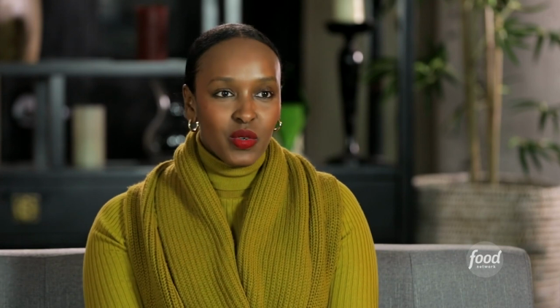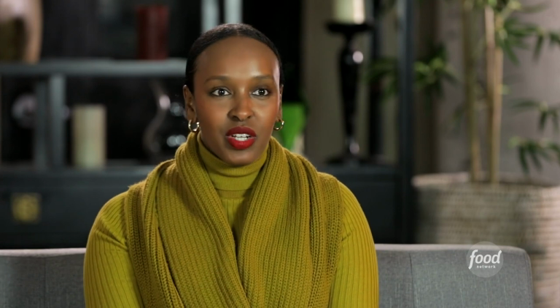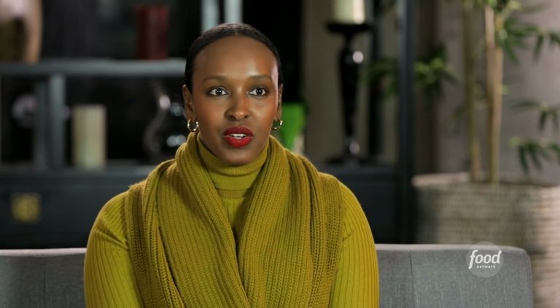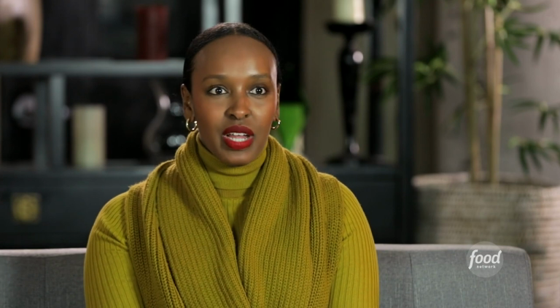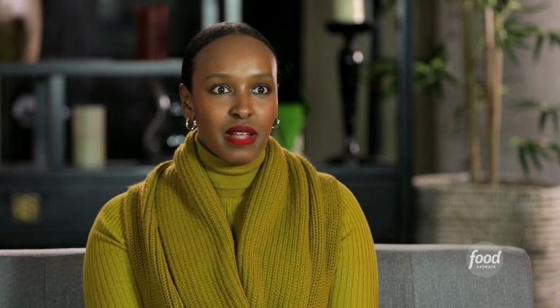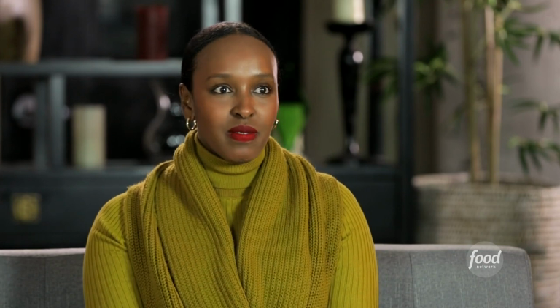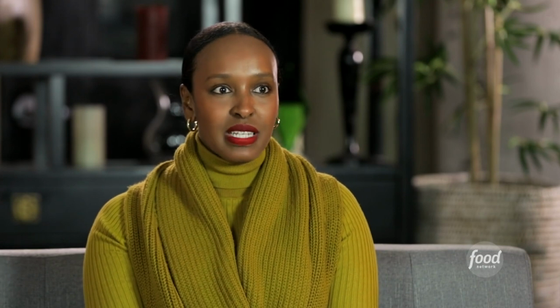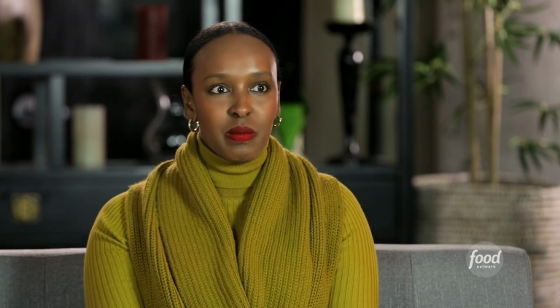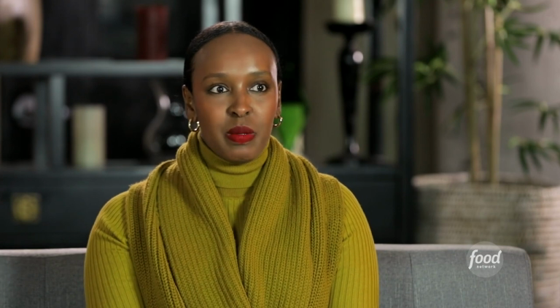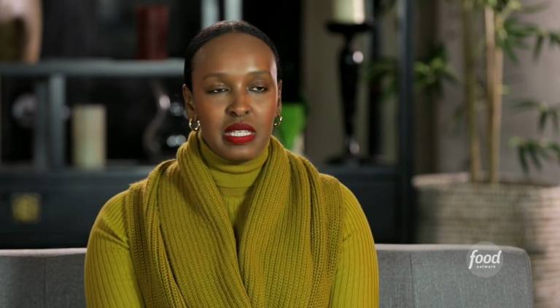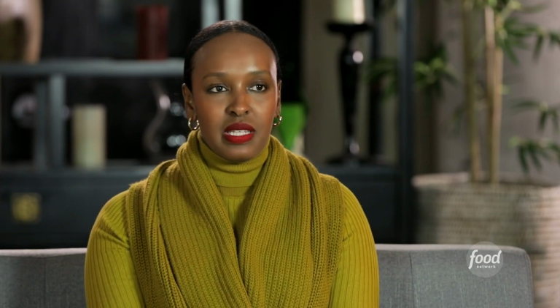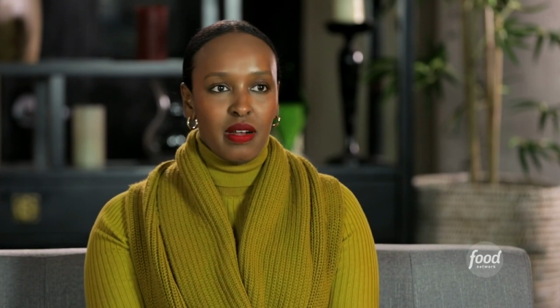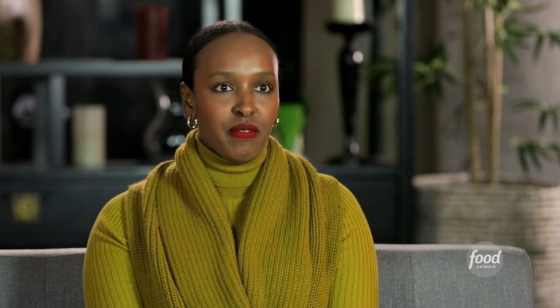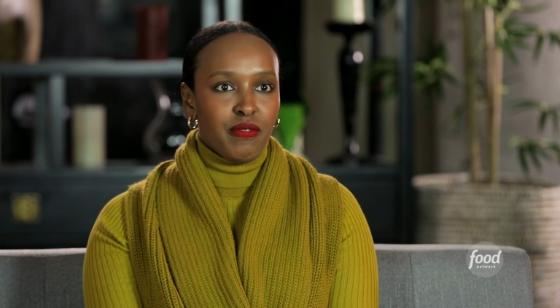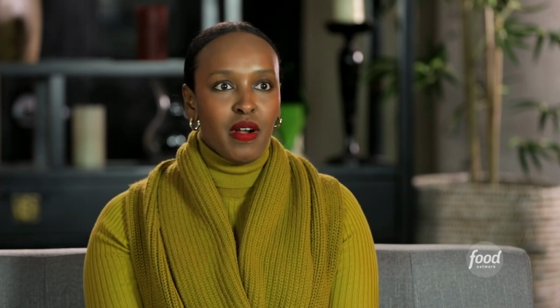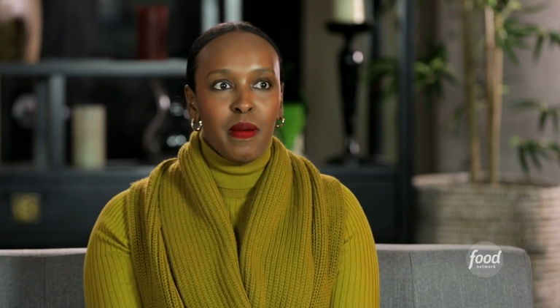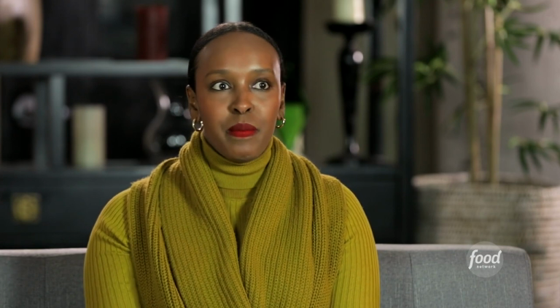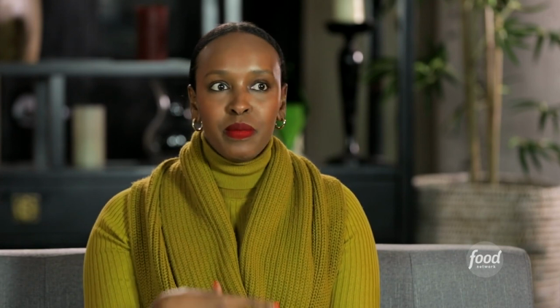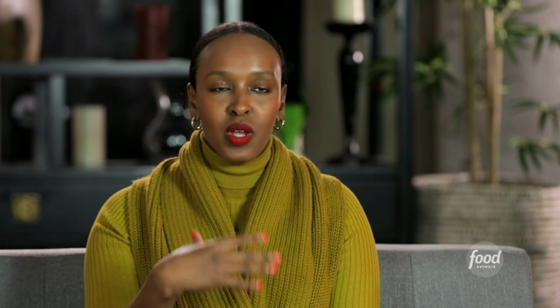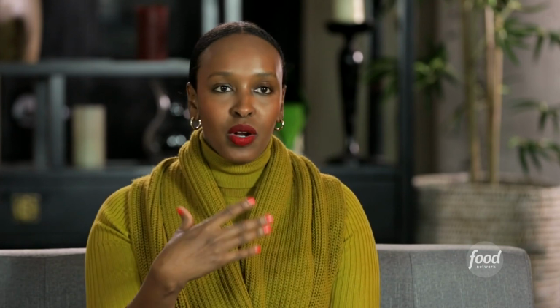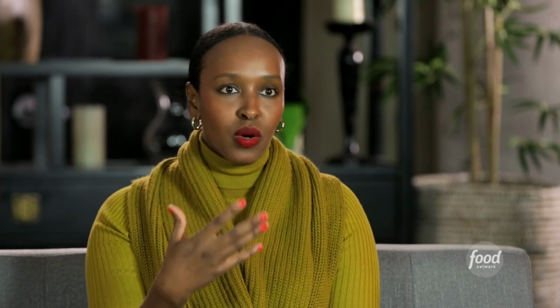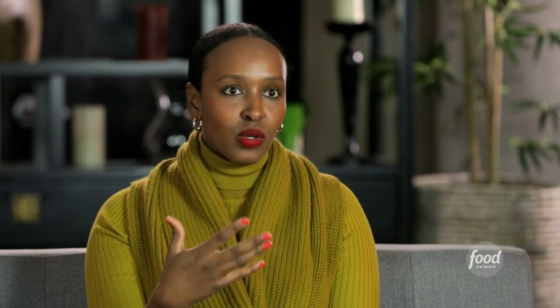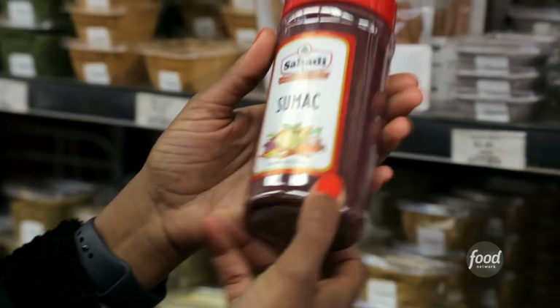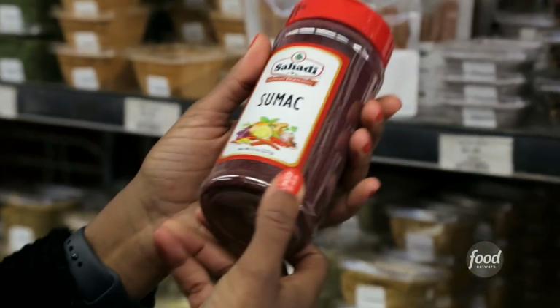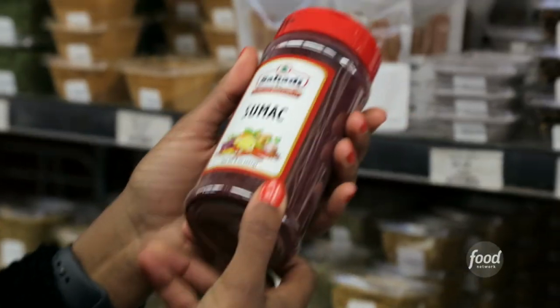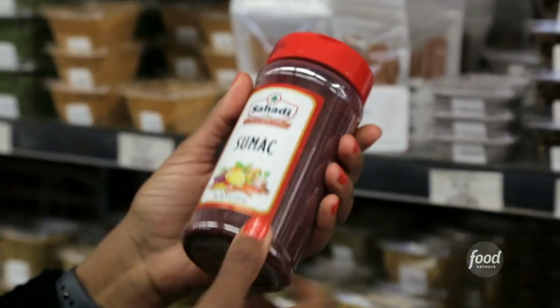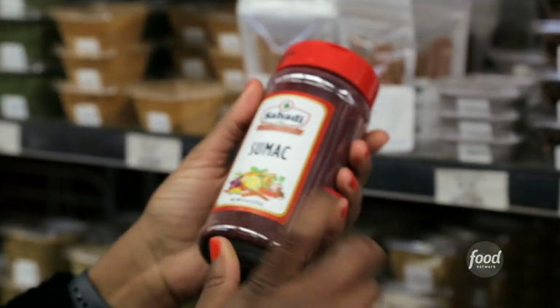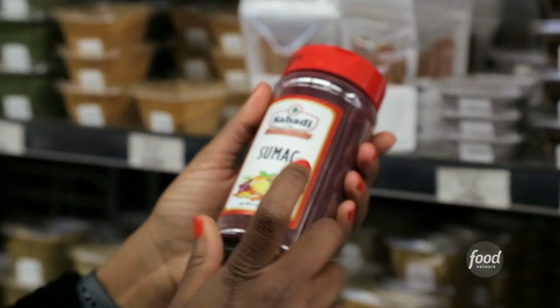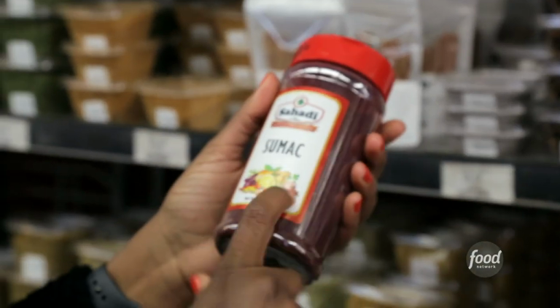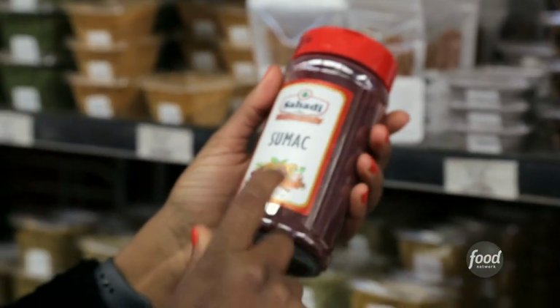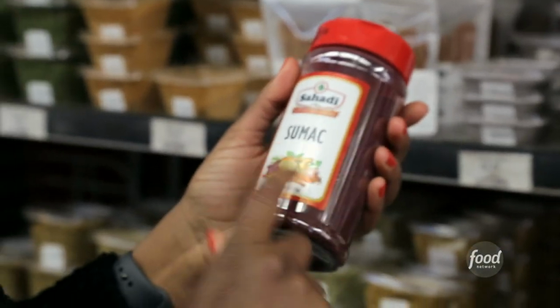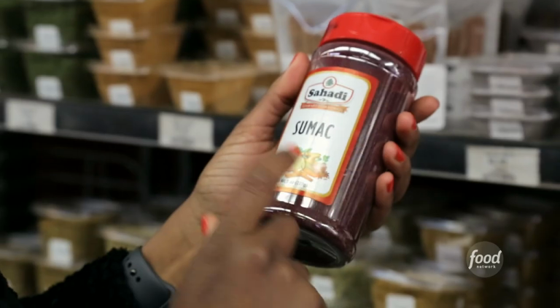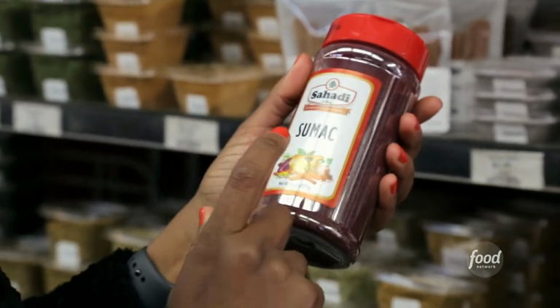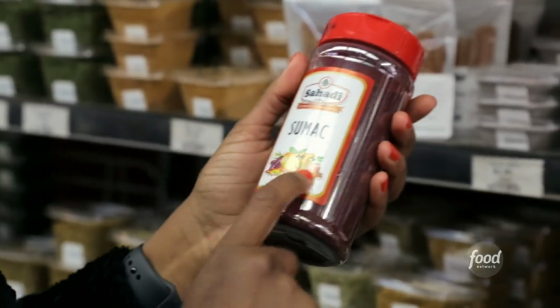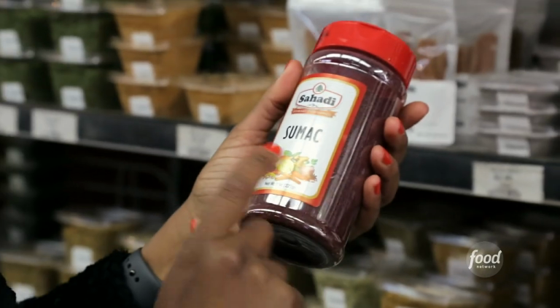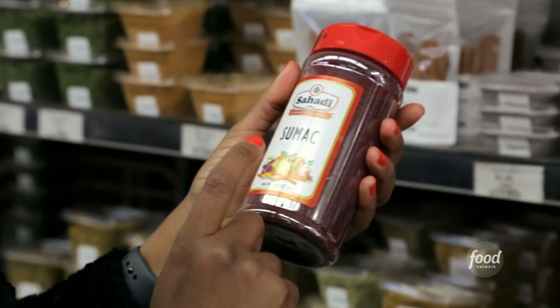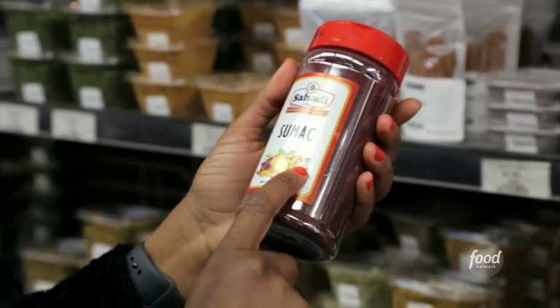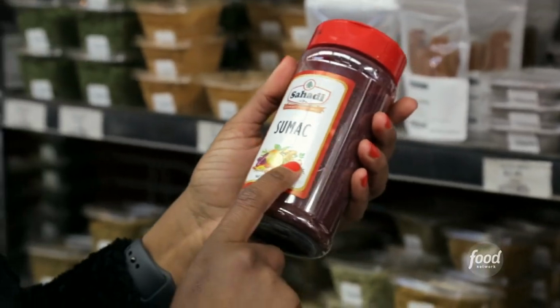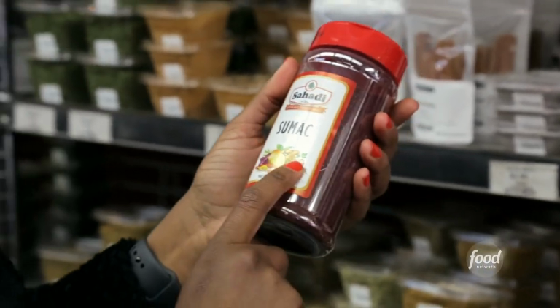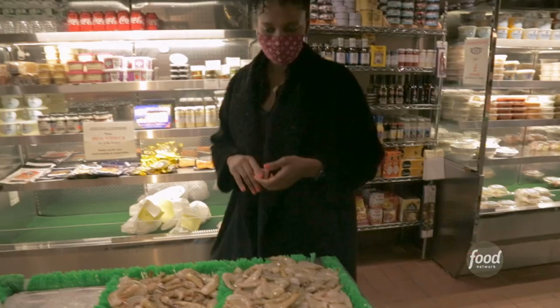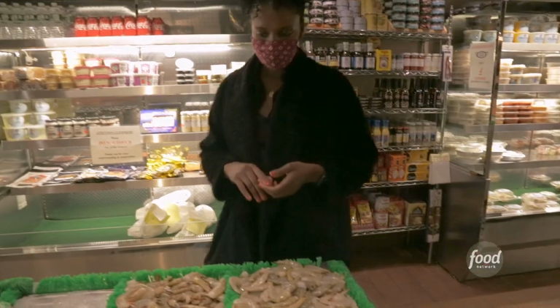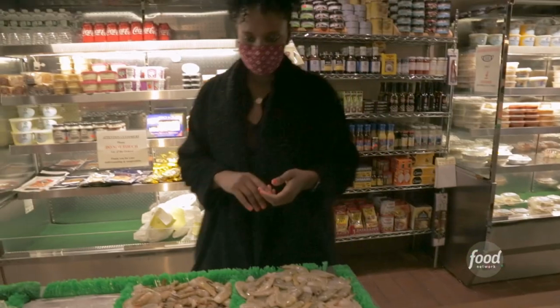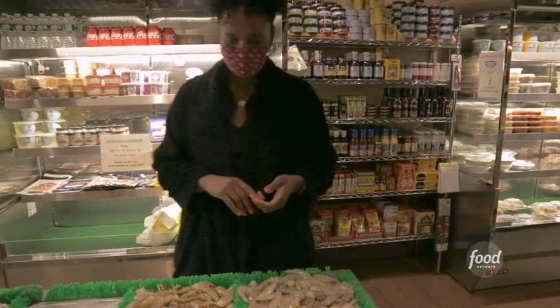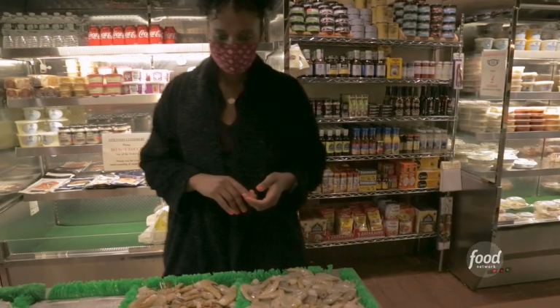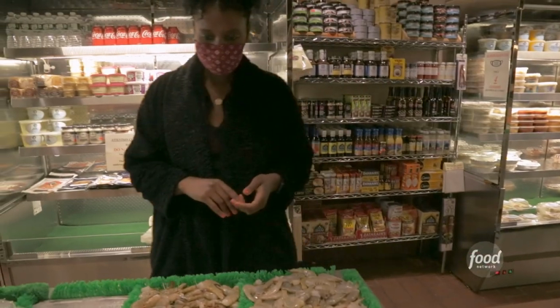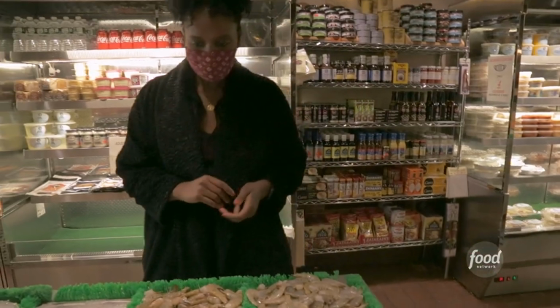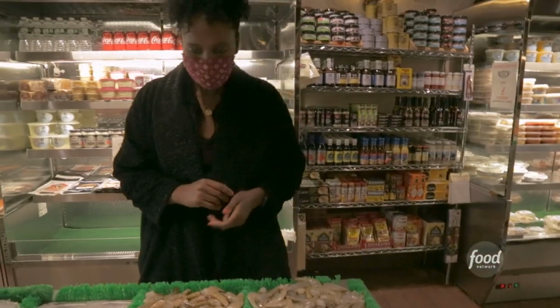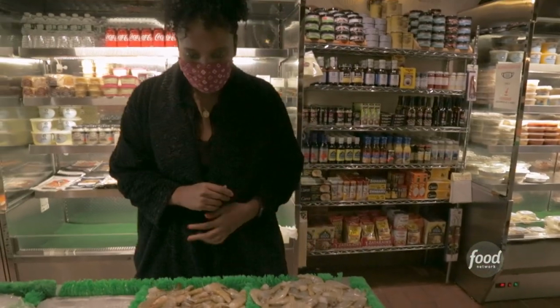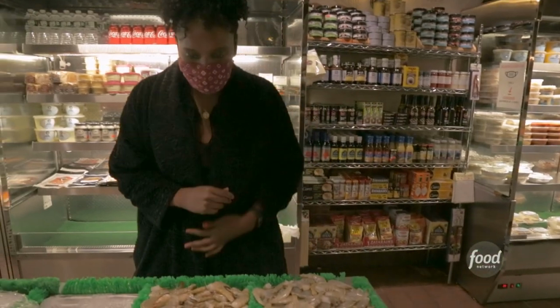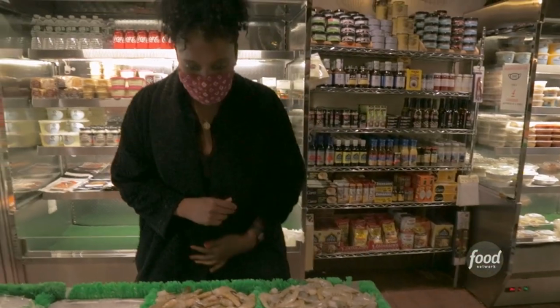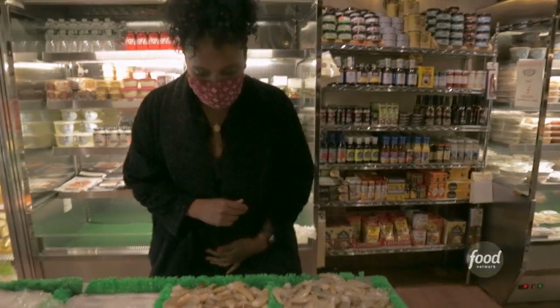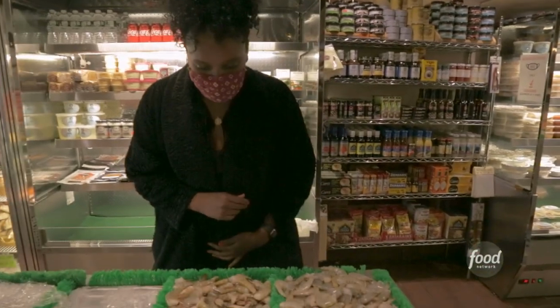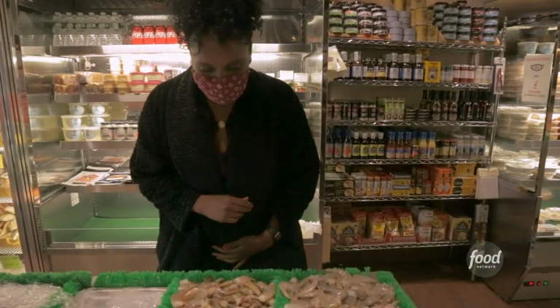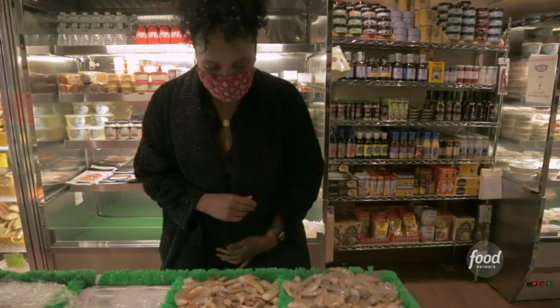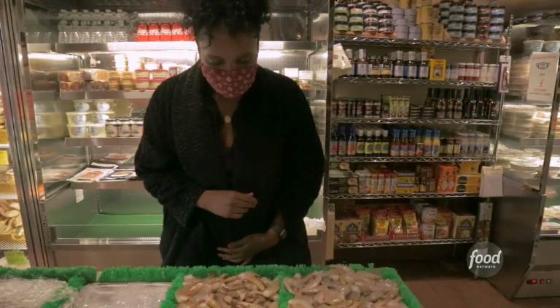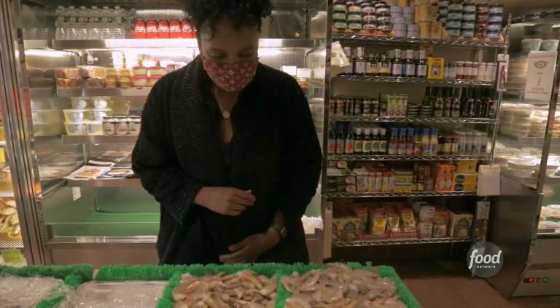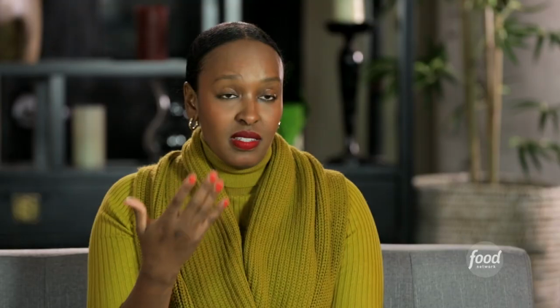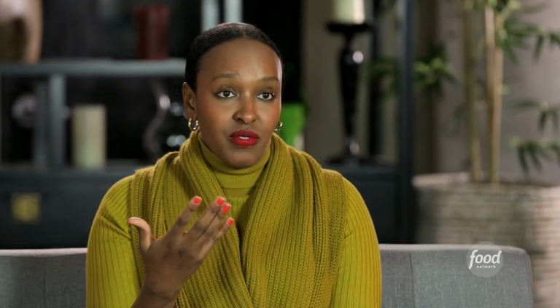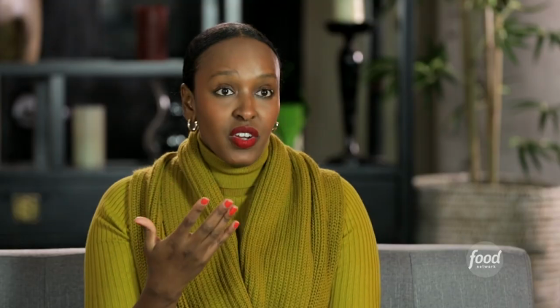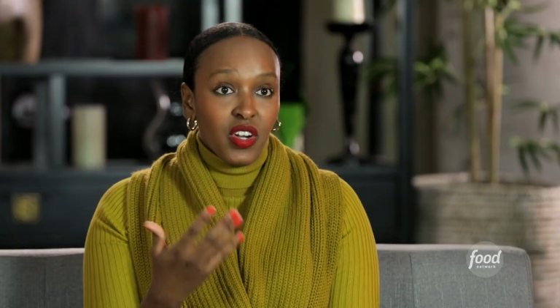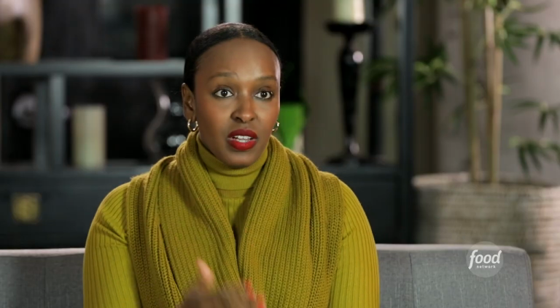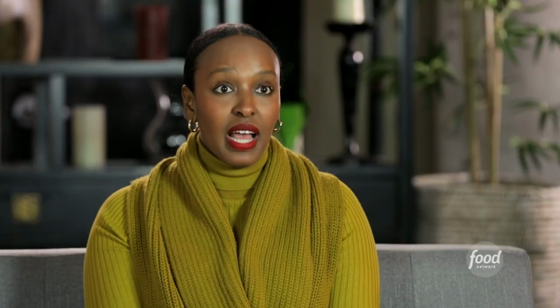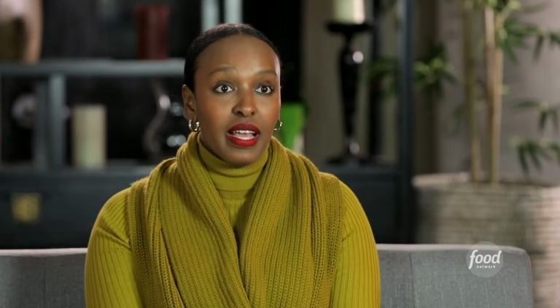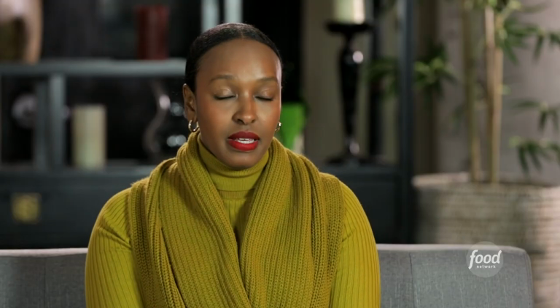You can create recipes that are from your cultural background, but then you can tailor them for your audience and for your life.